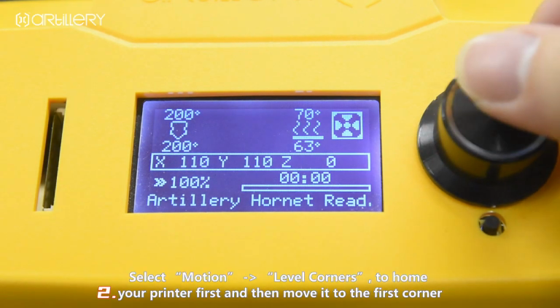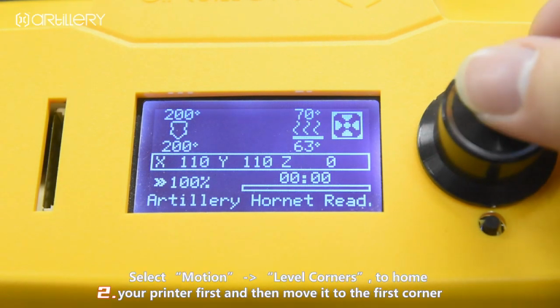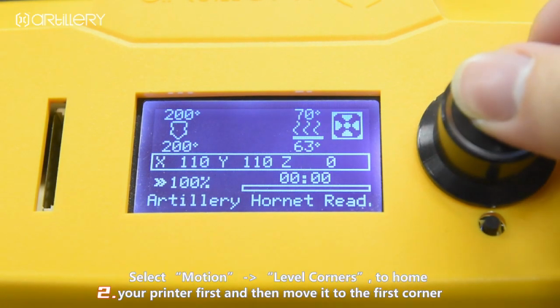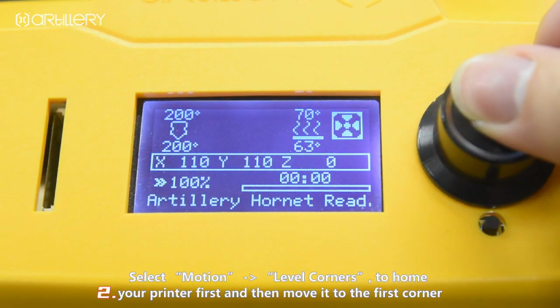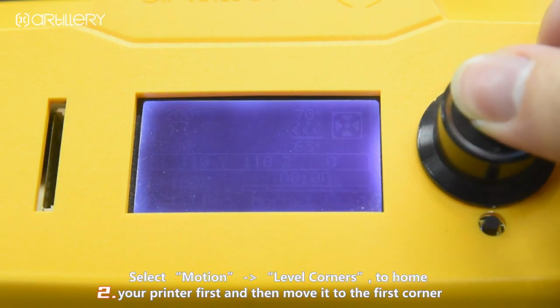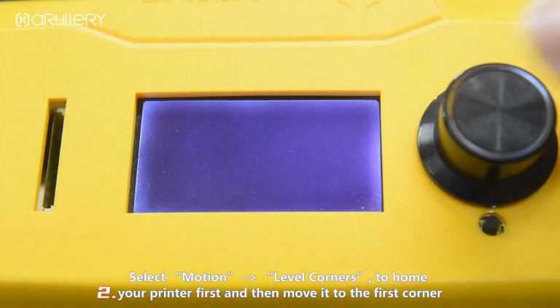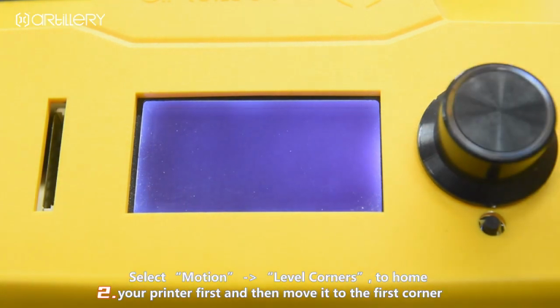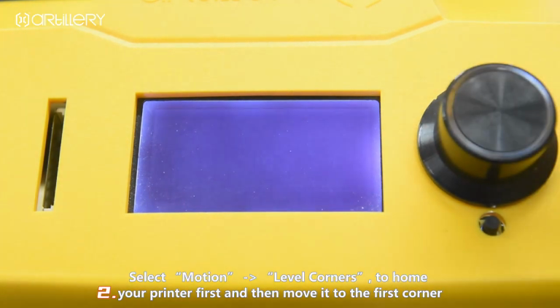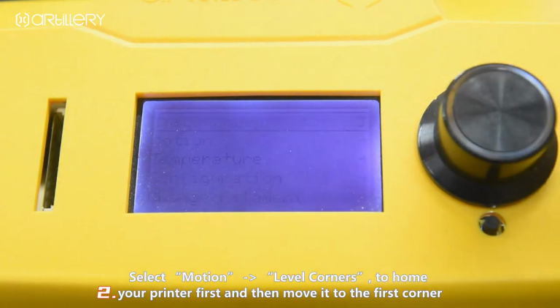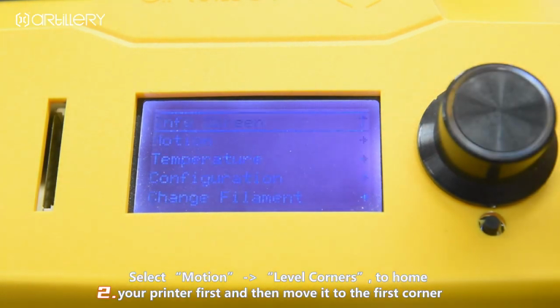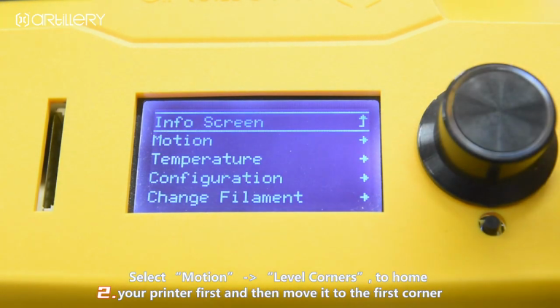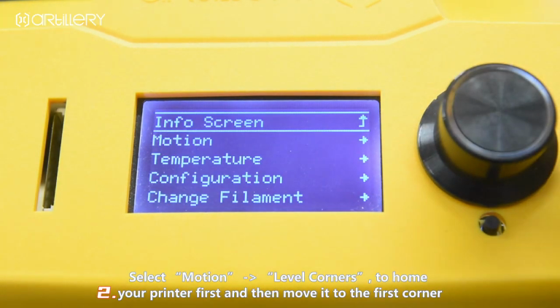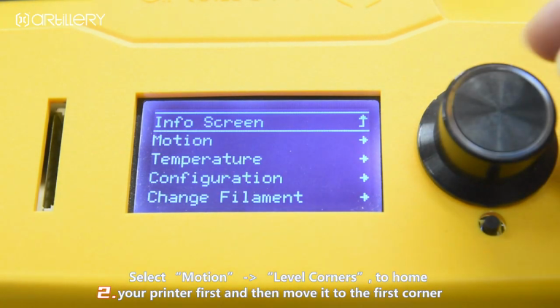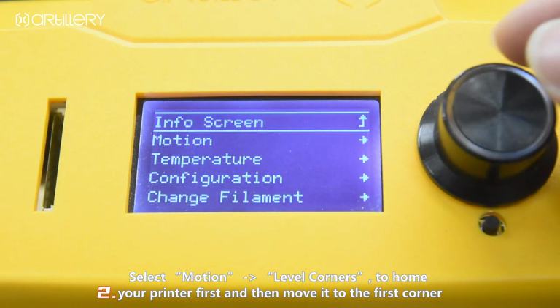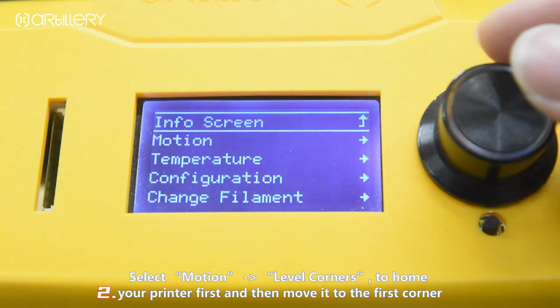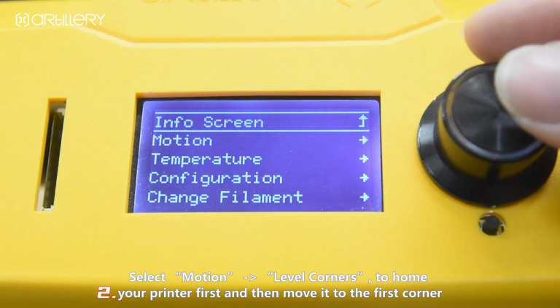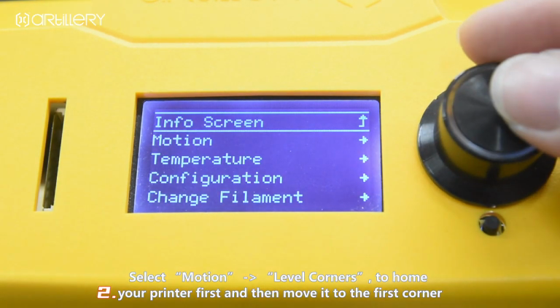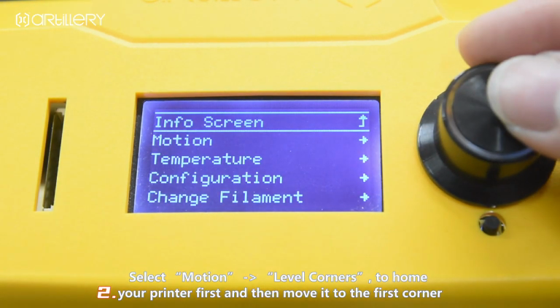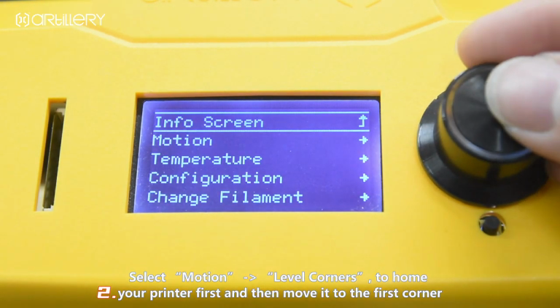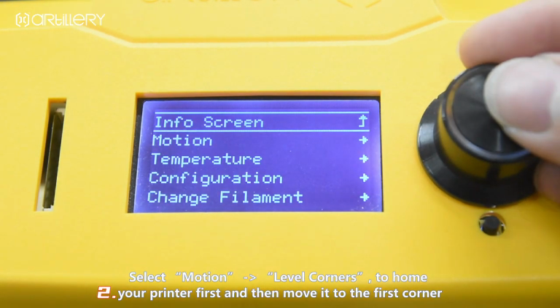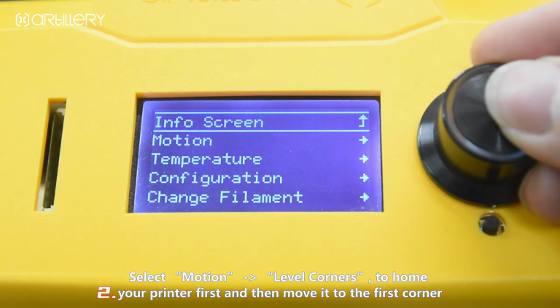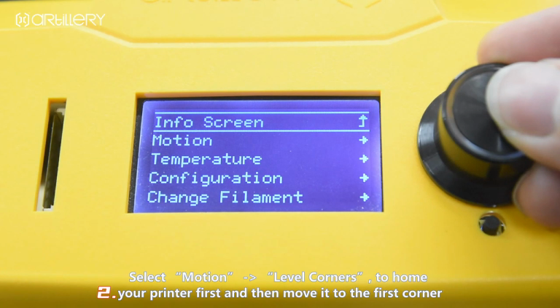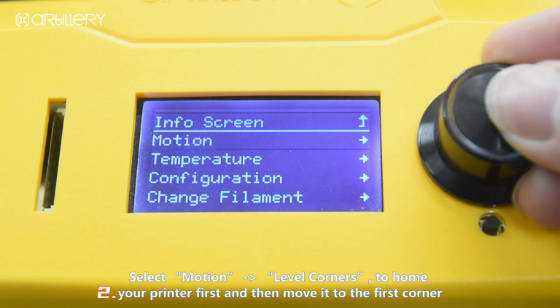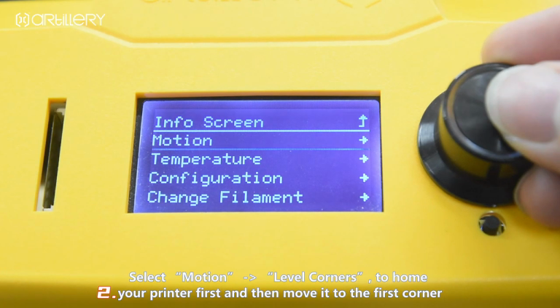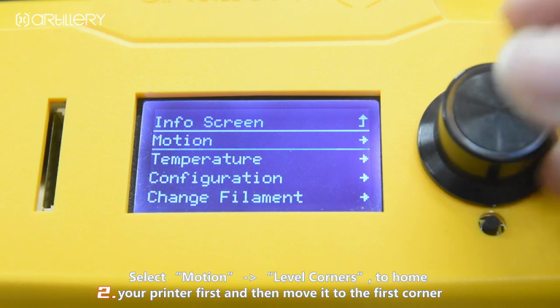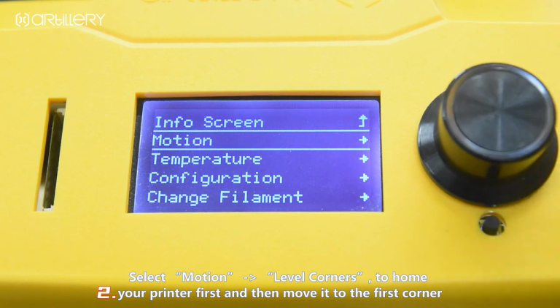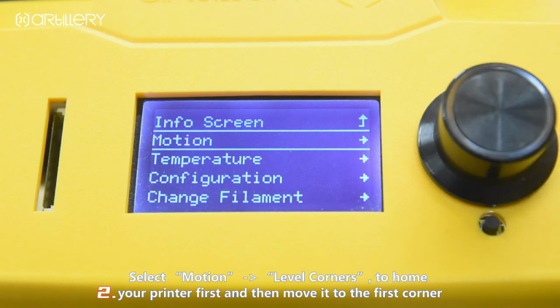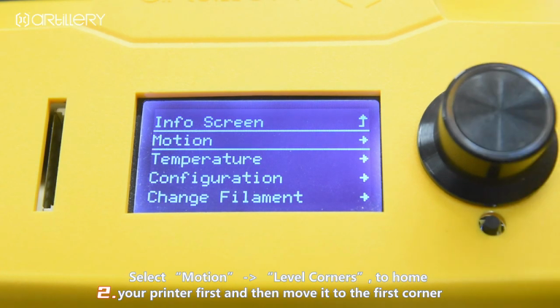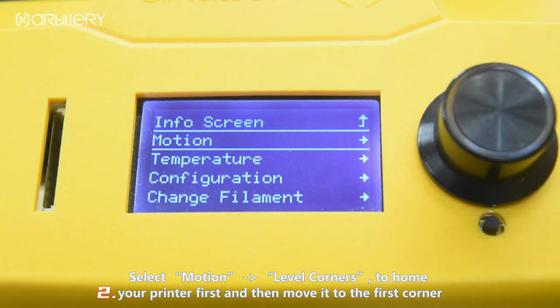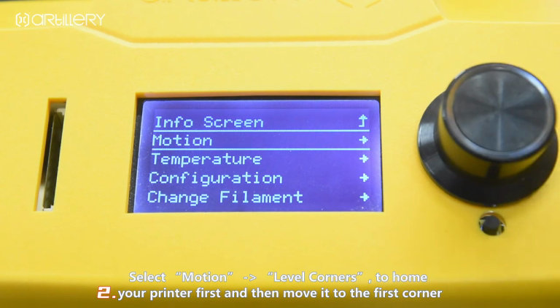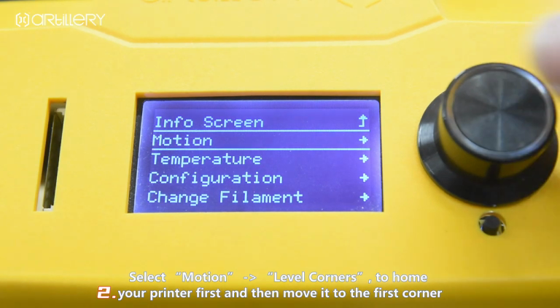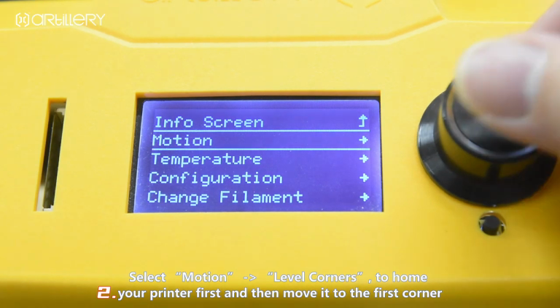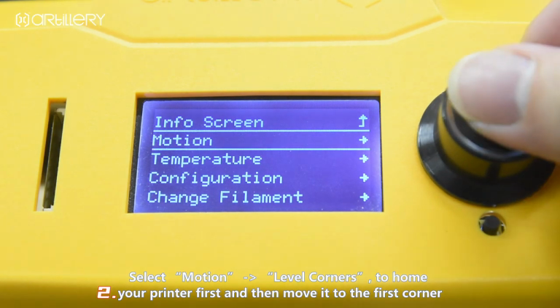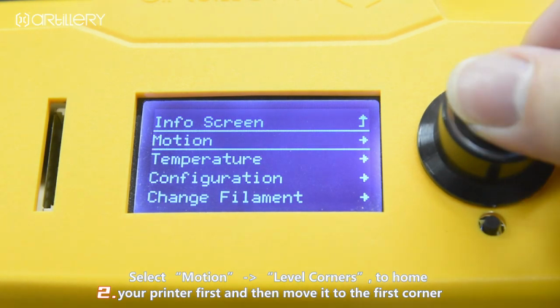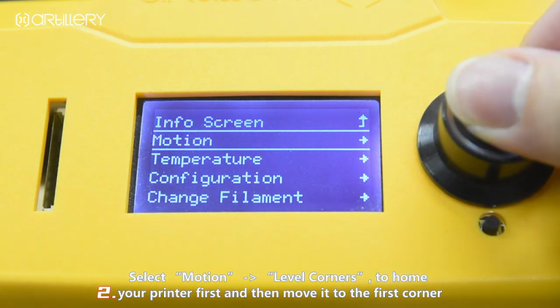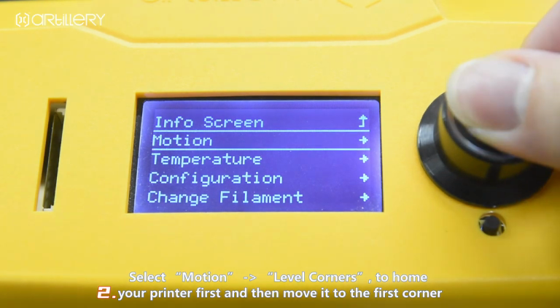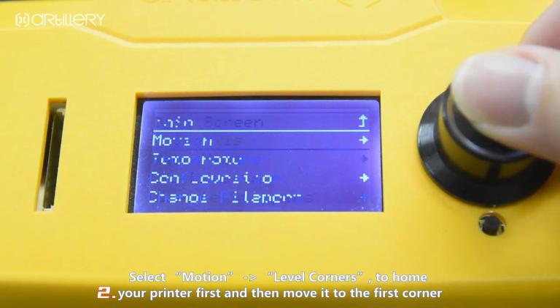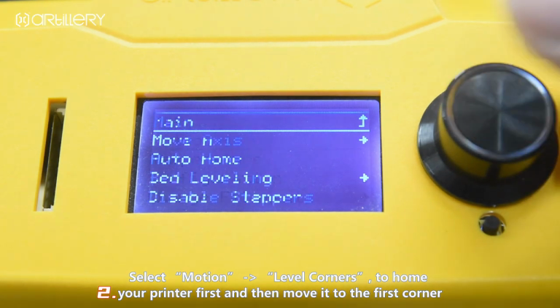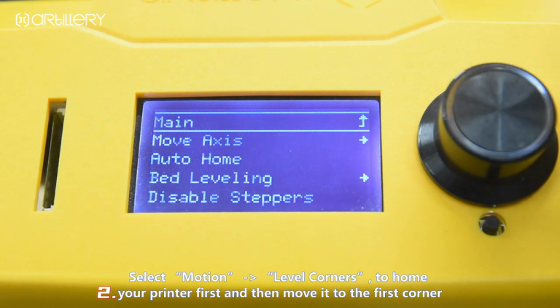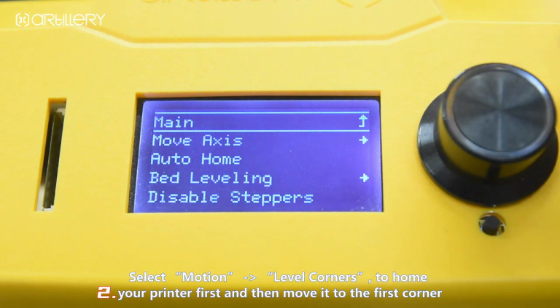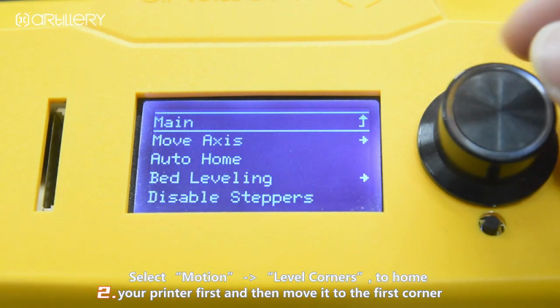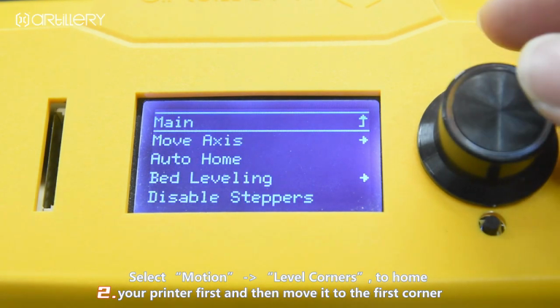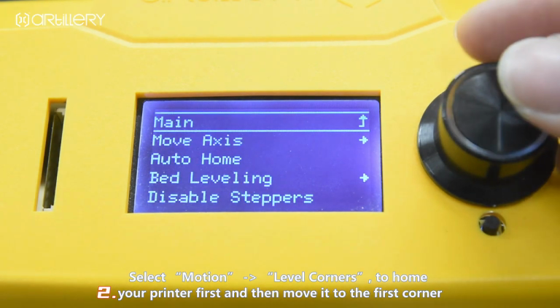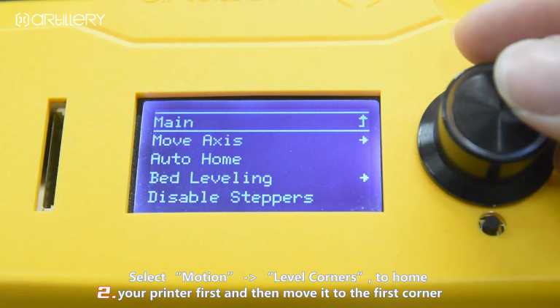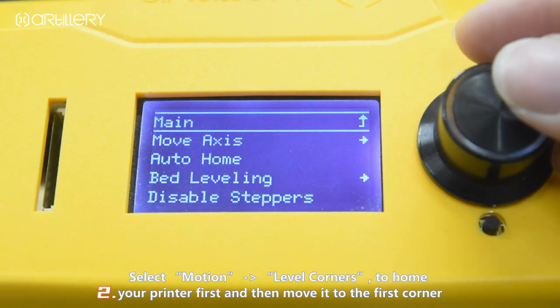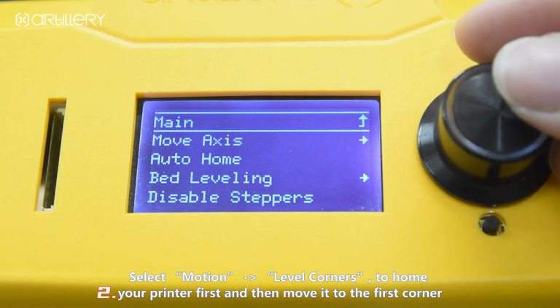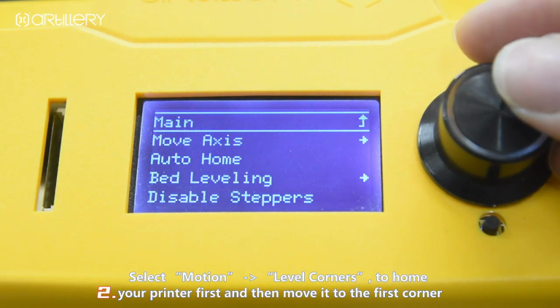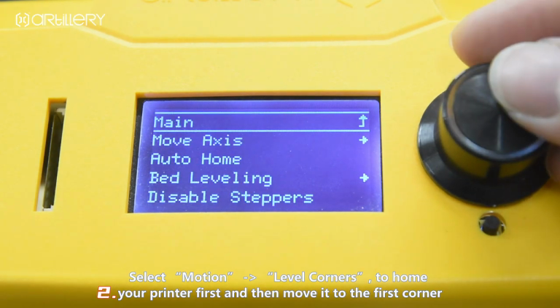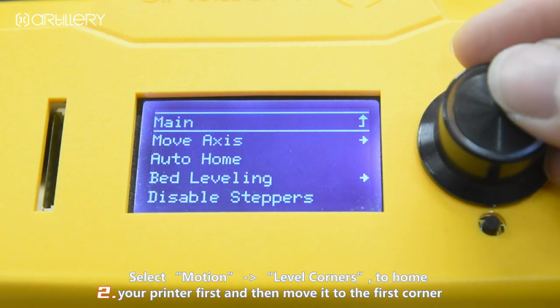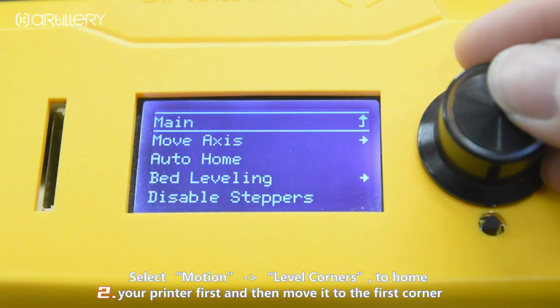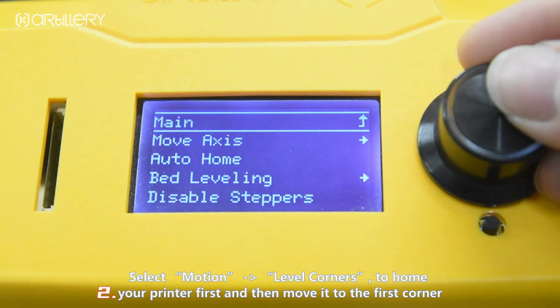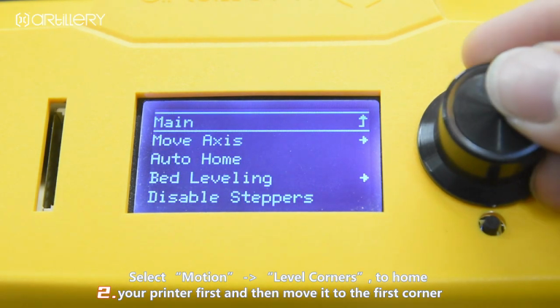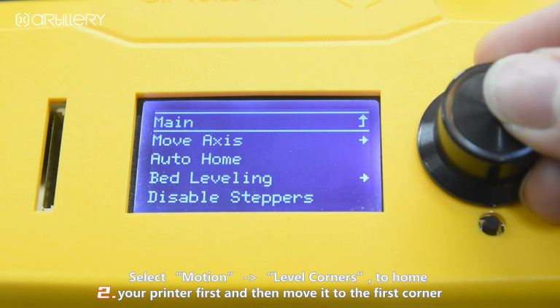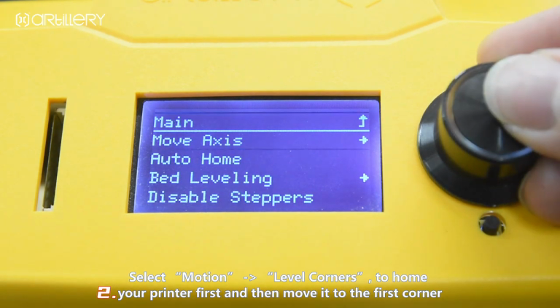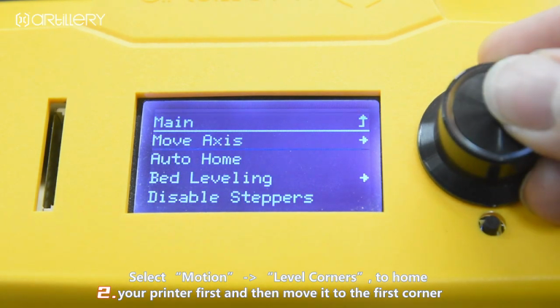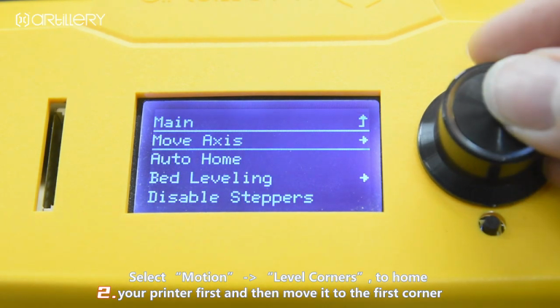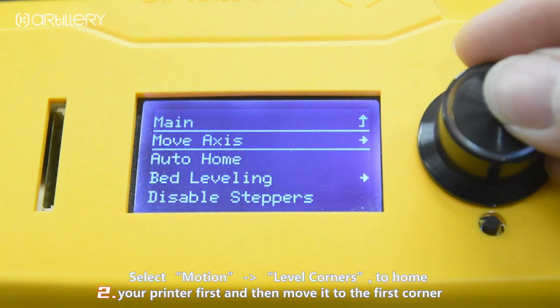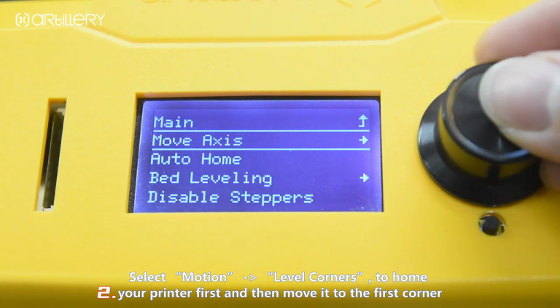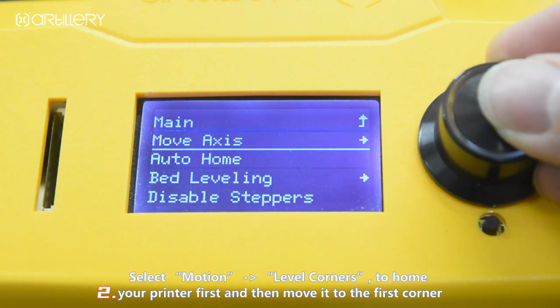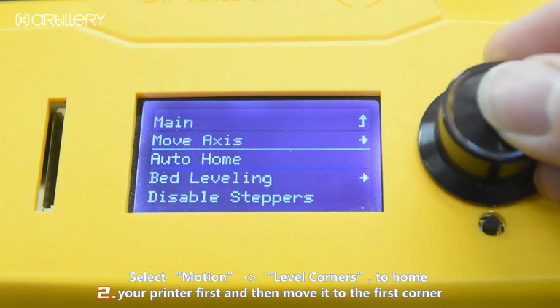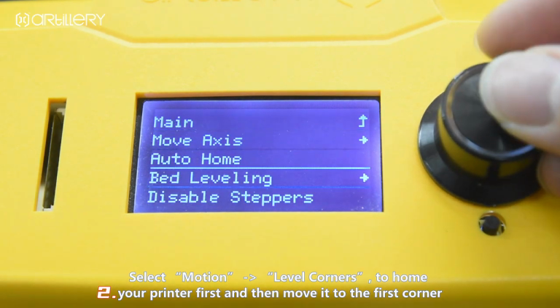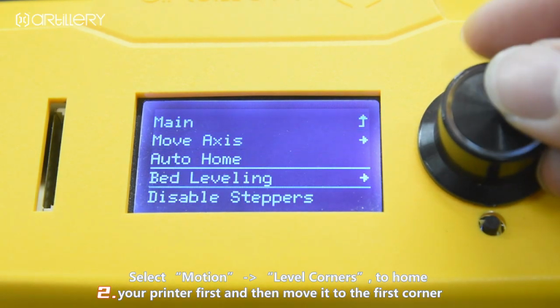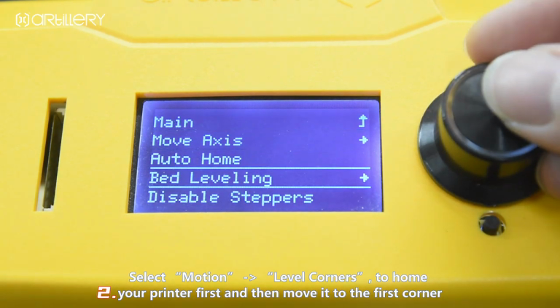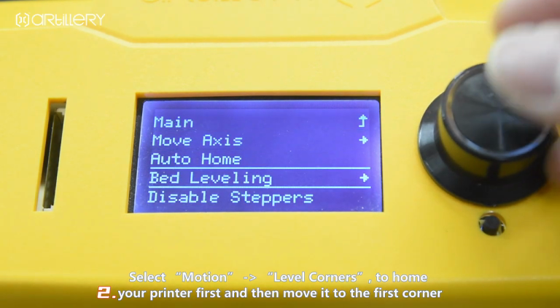Select motion, then corner leveling, to home your printer first, and then move it to the first corner.